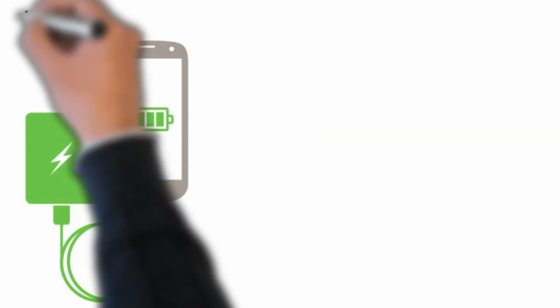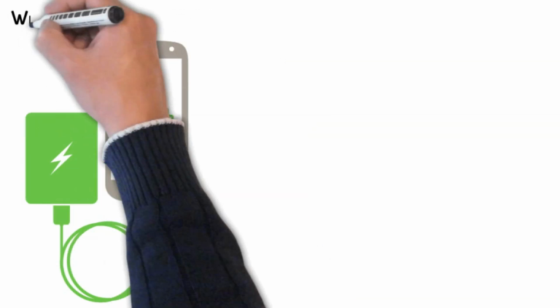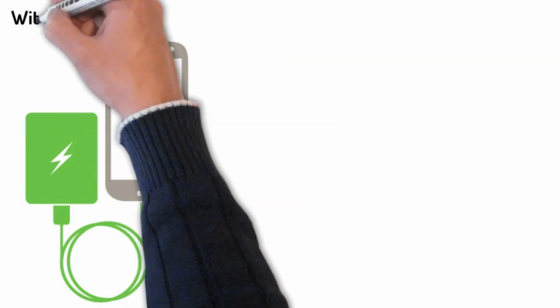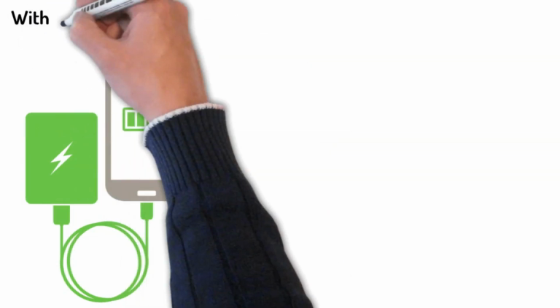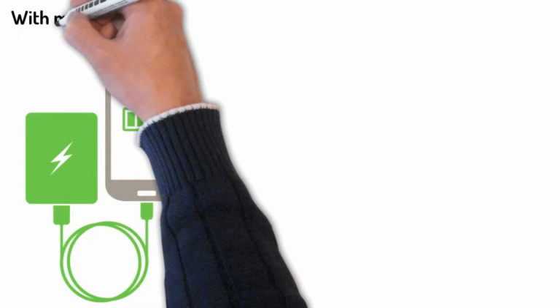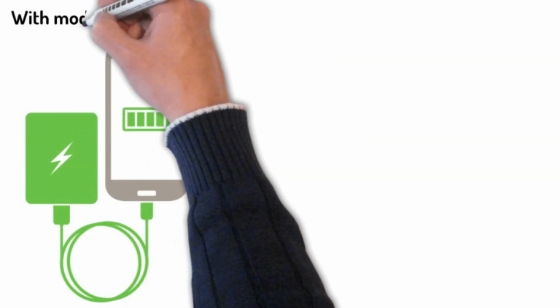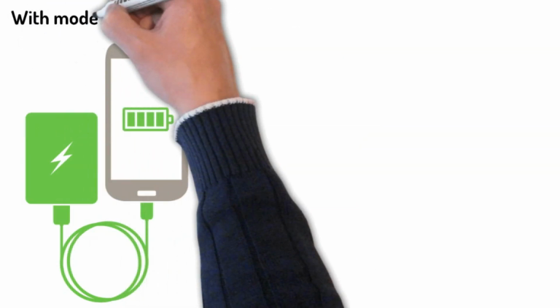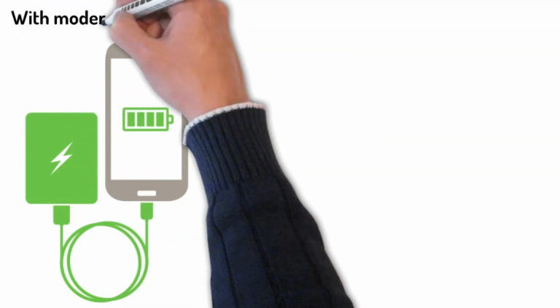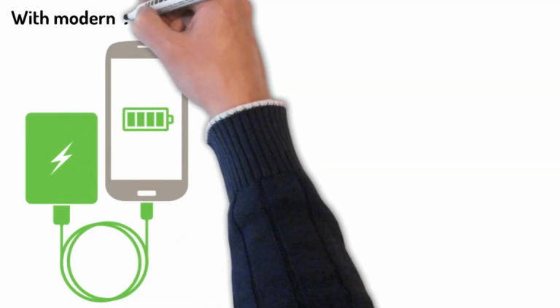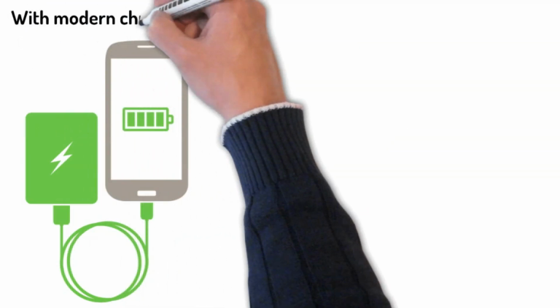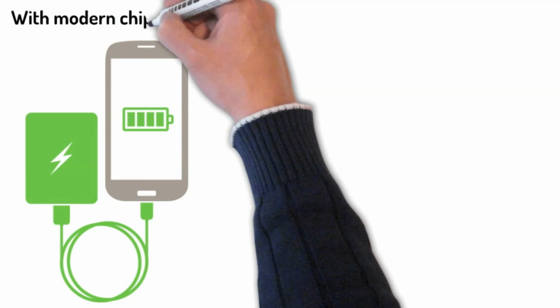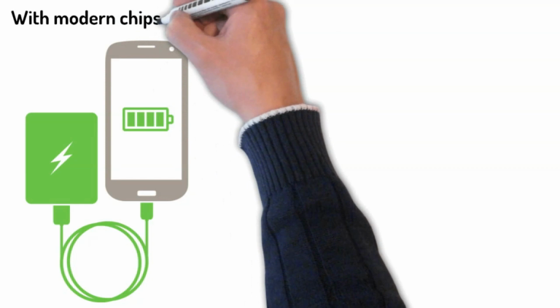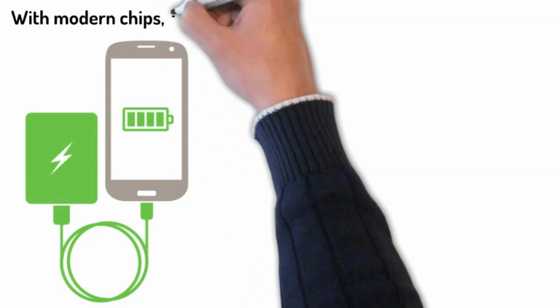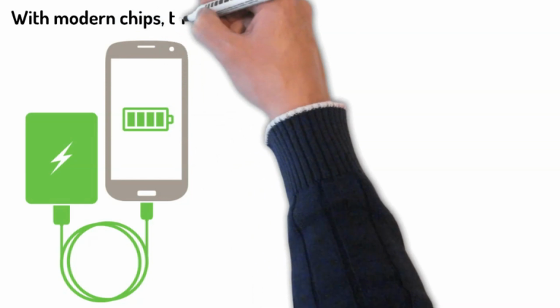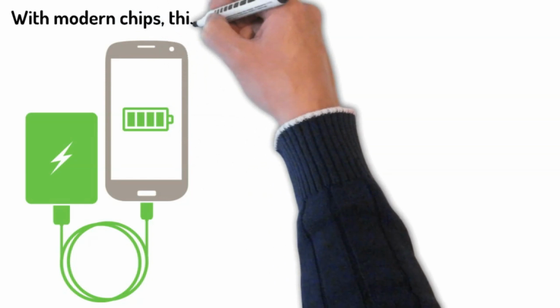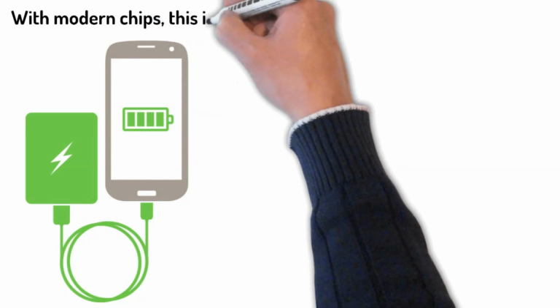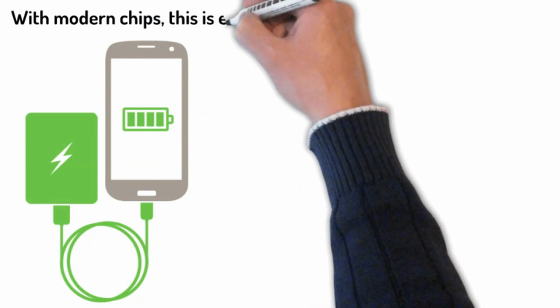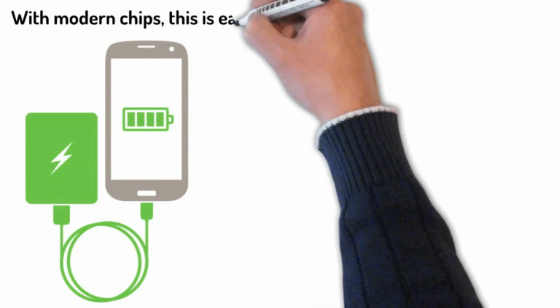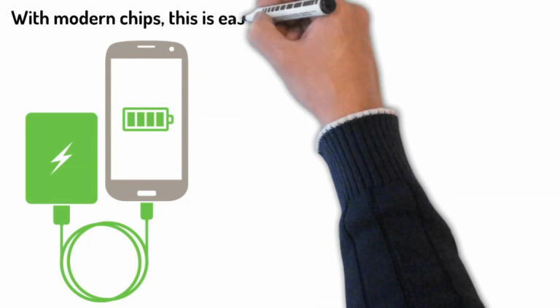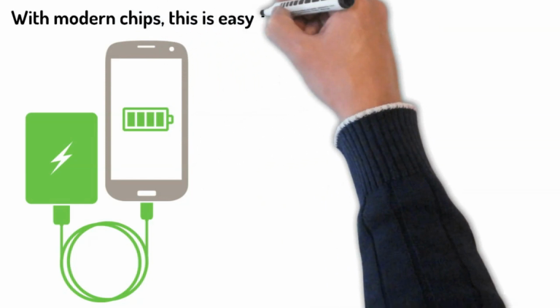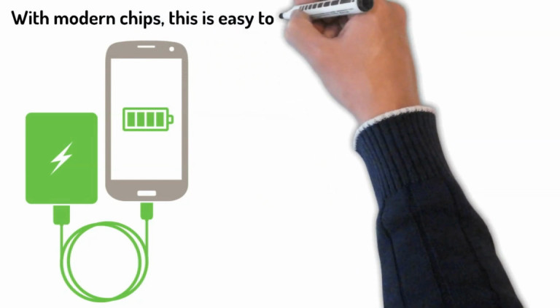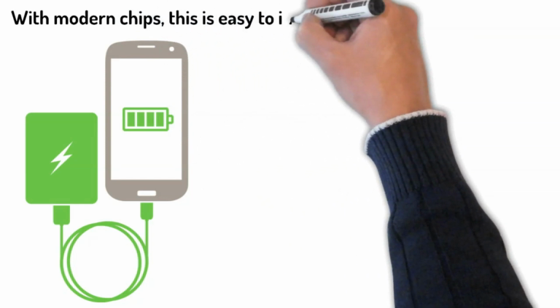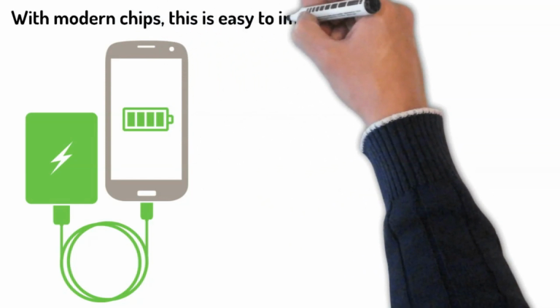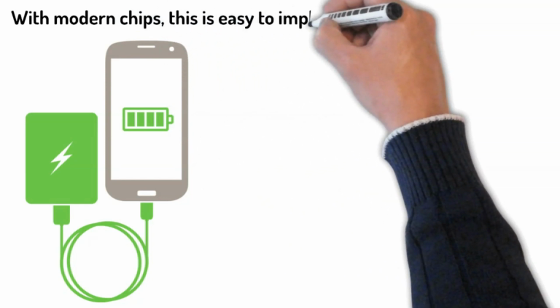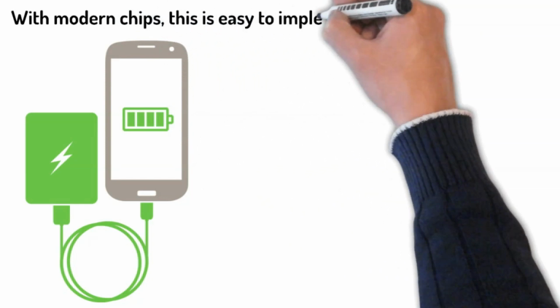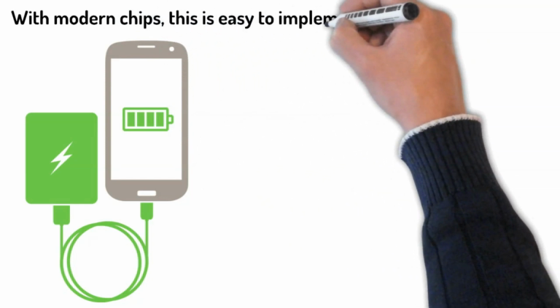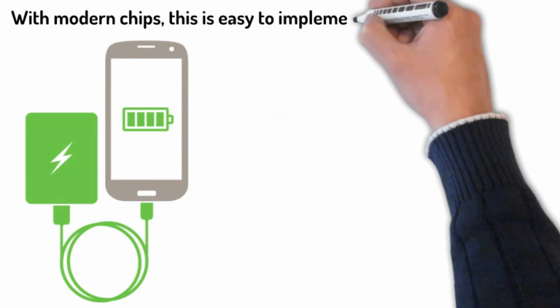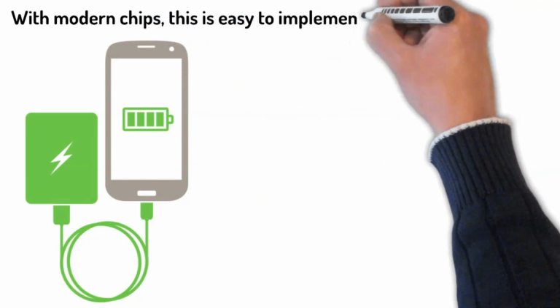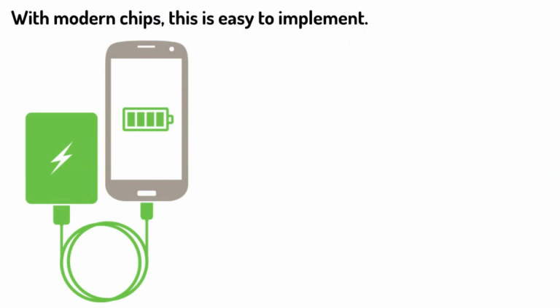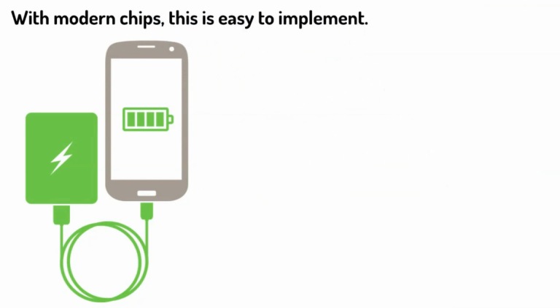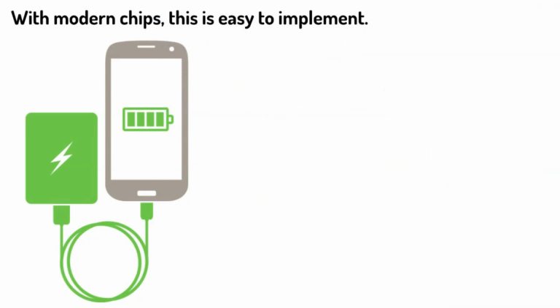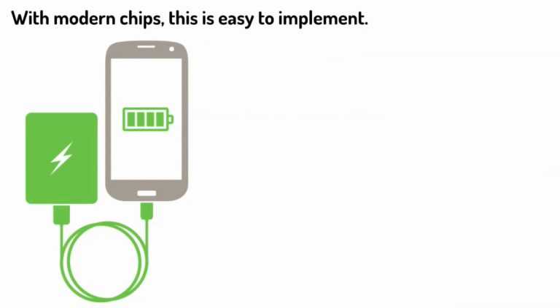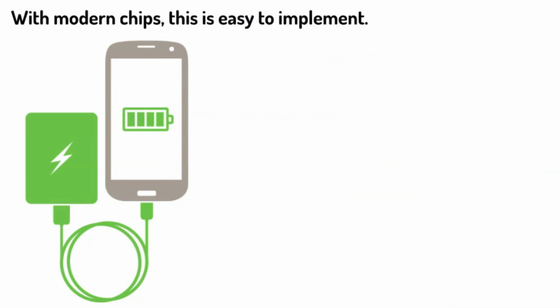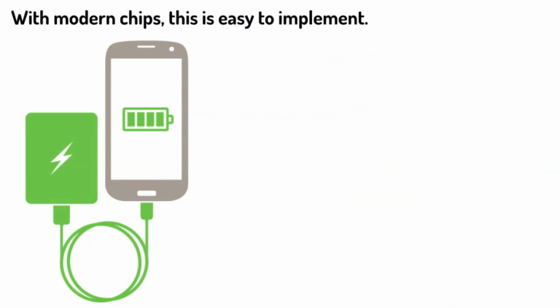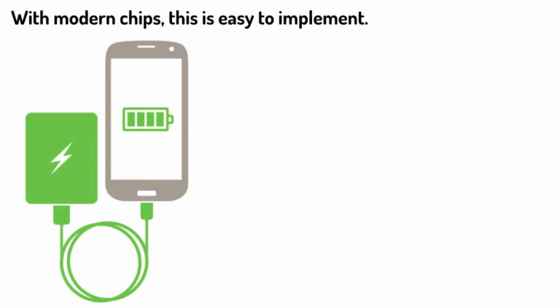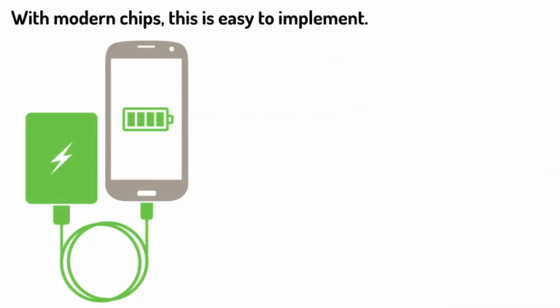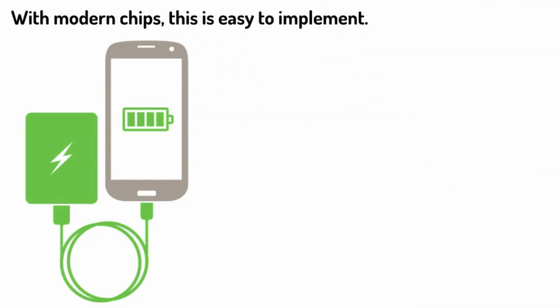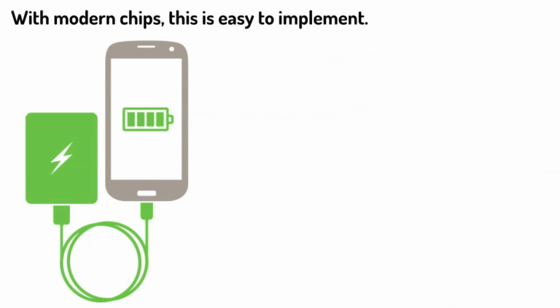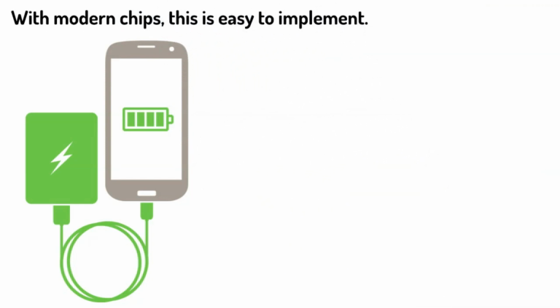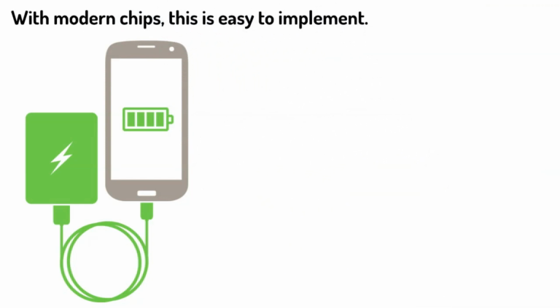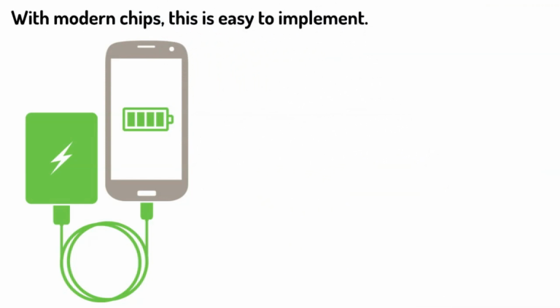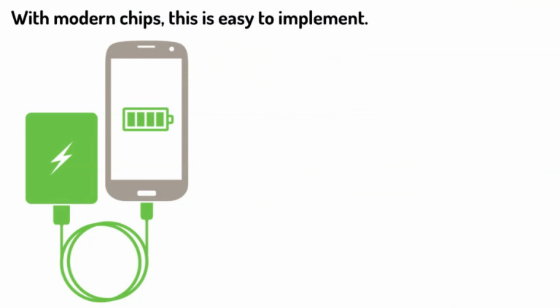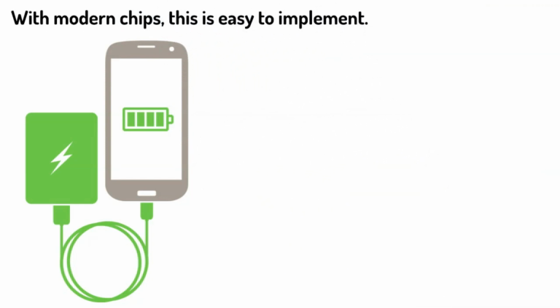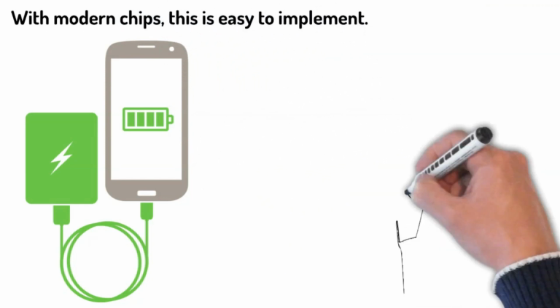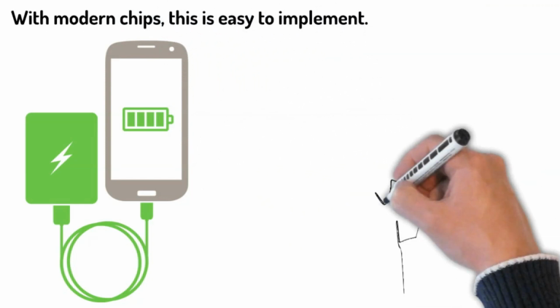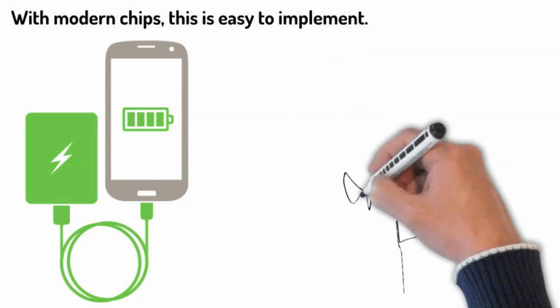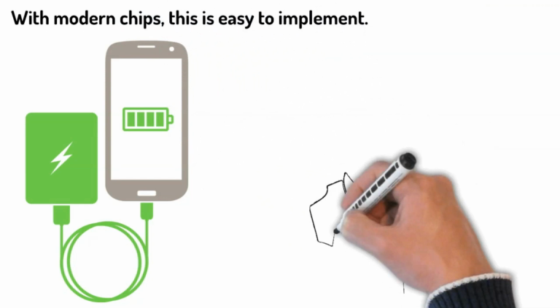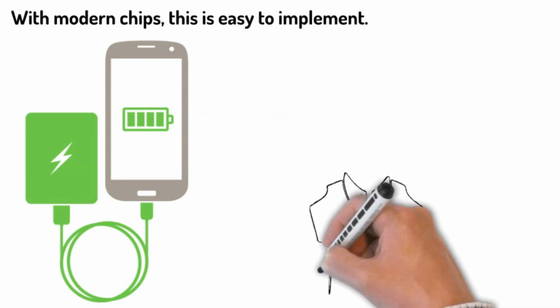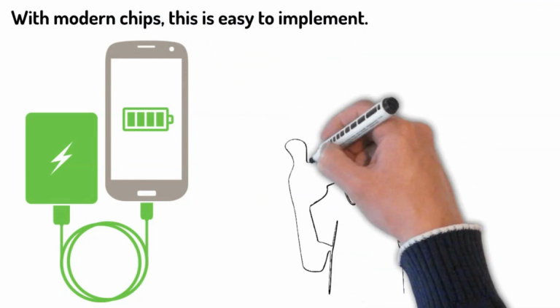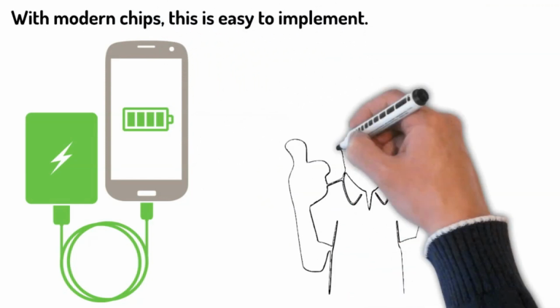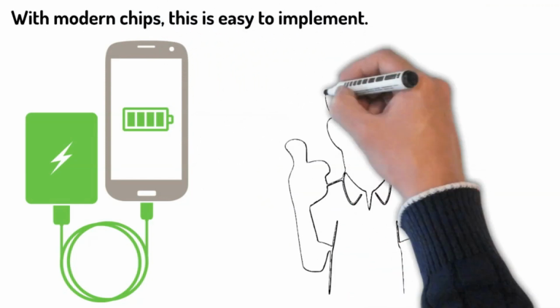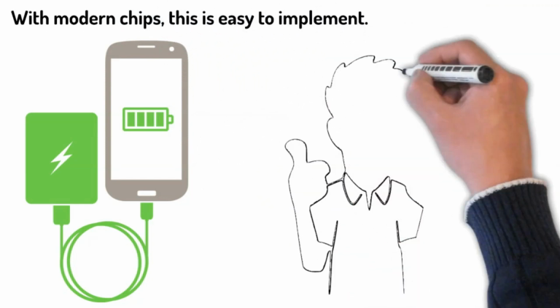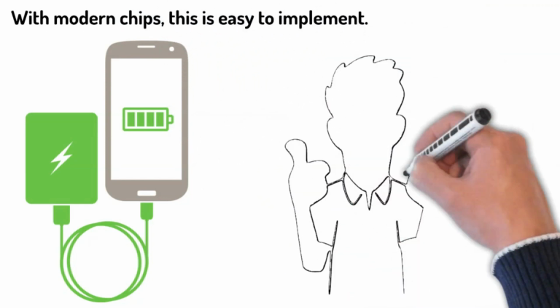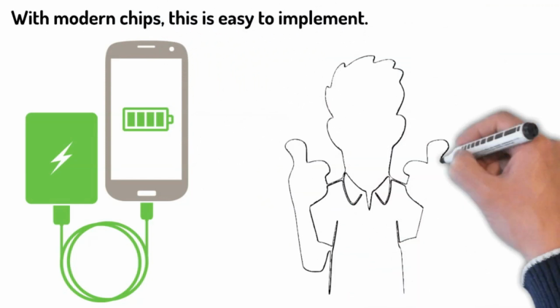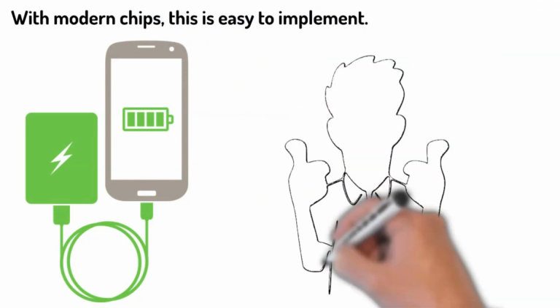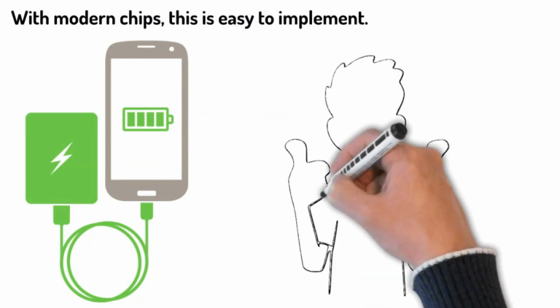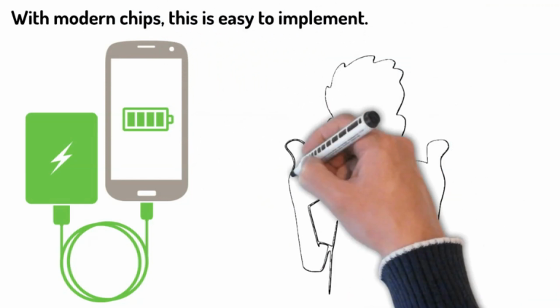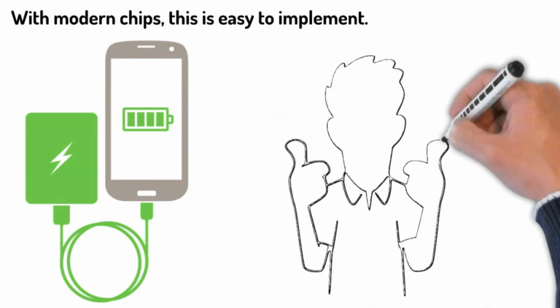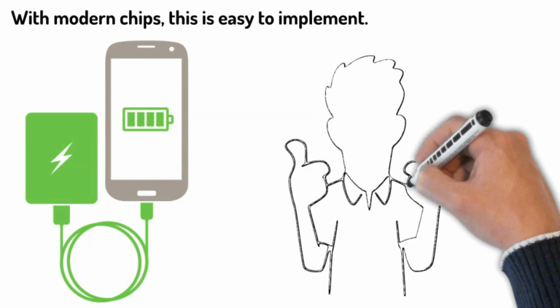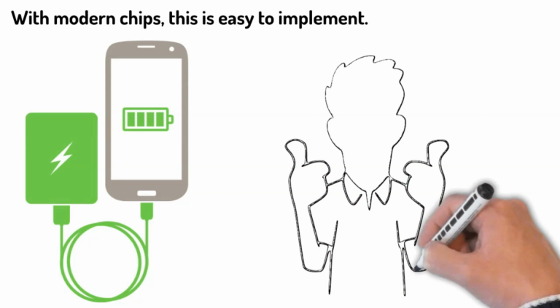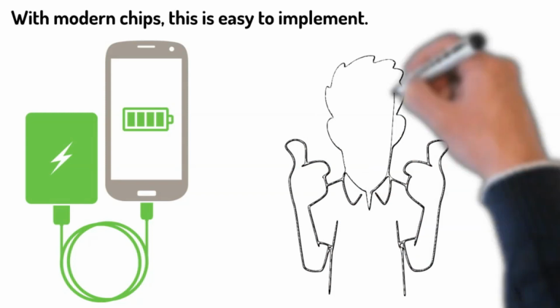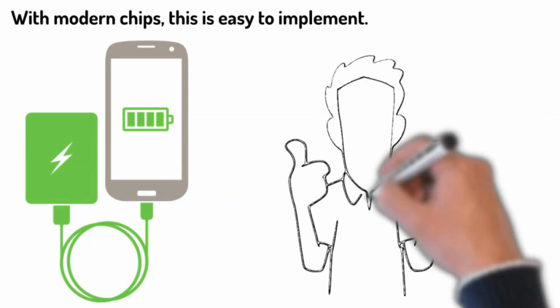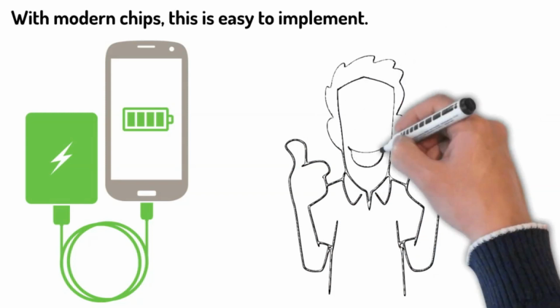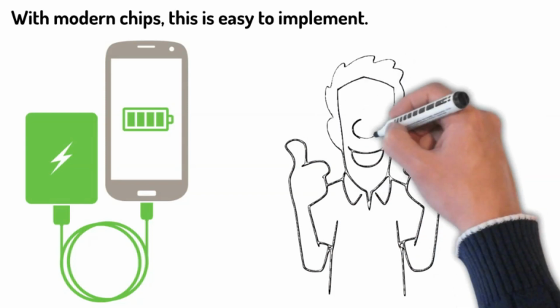With modern chips, this is easy to implement. There is actually a lot more to it, but that is the key operating principle.